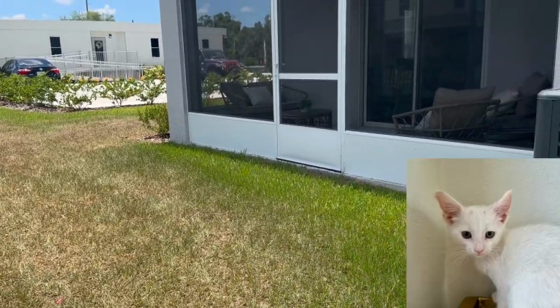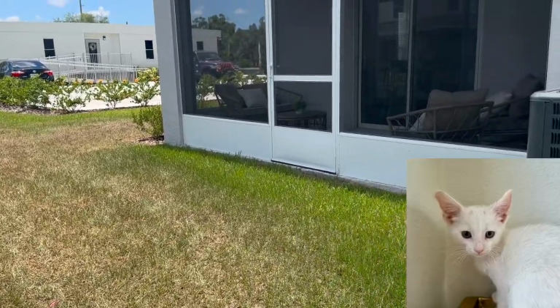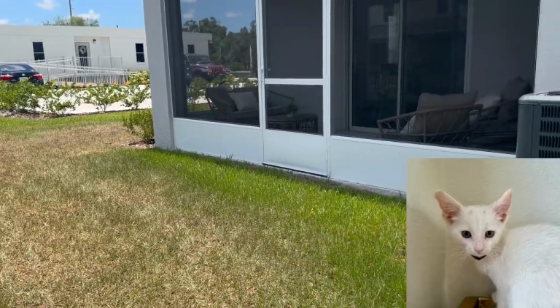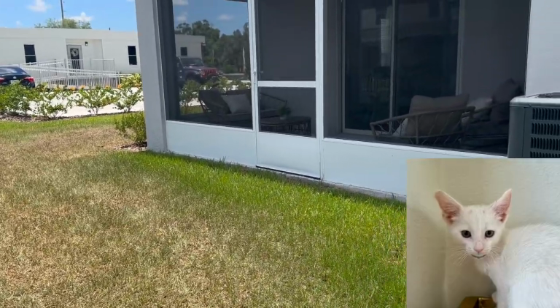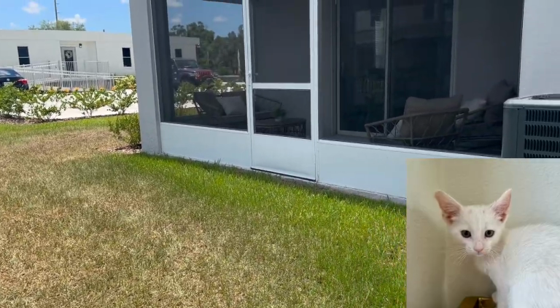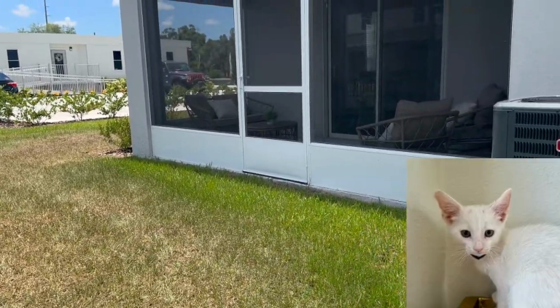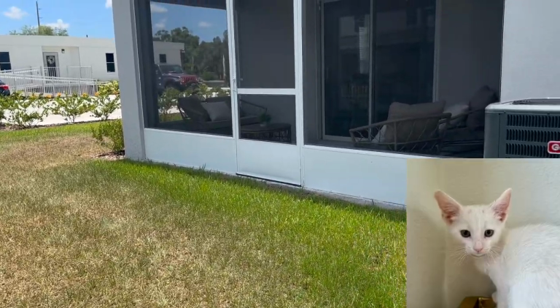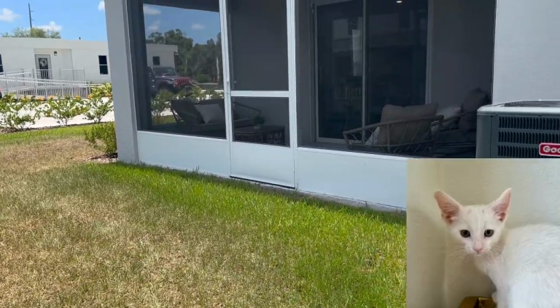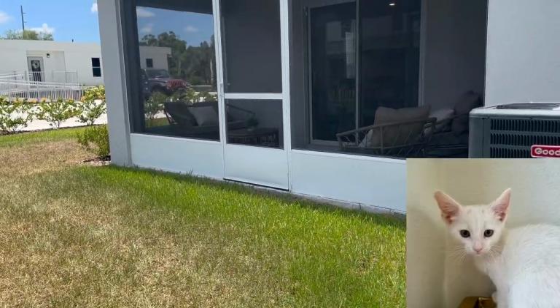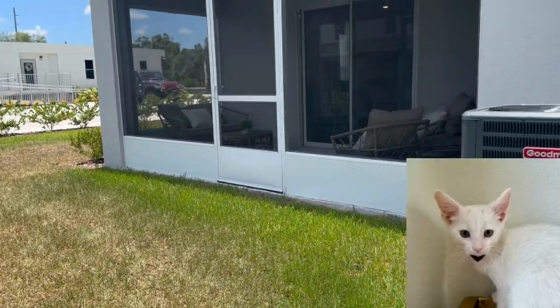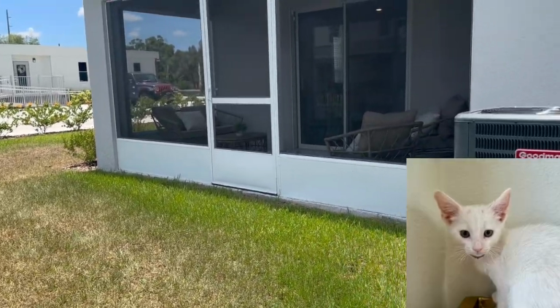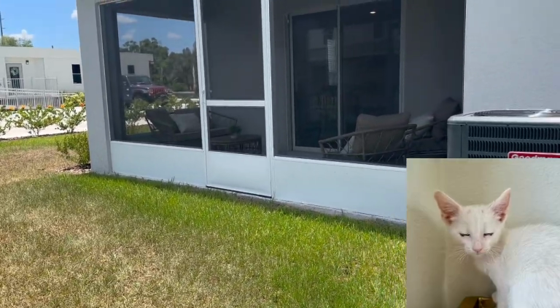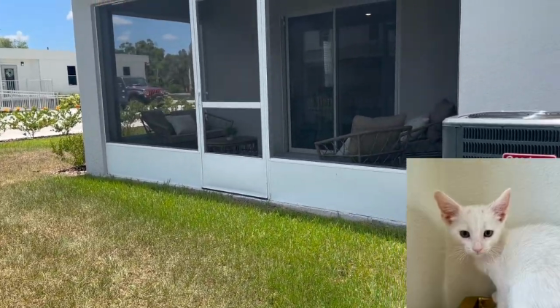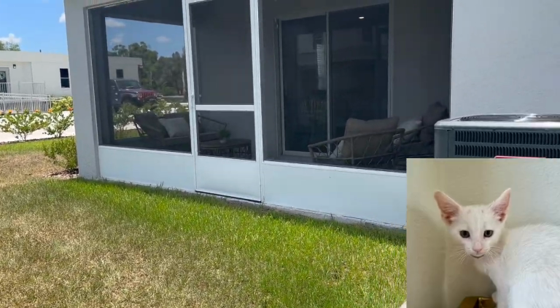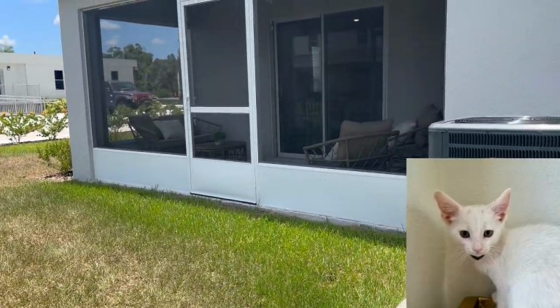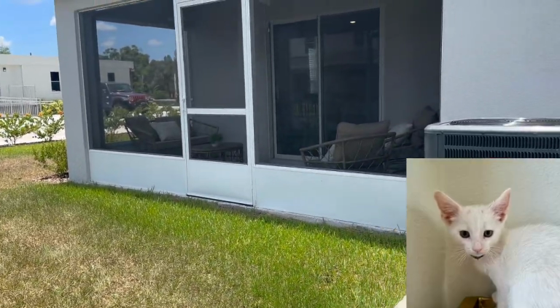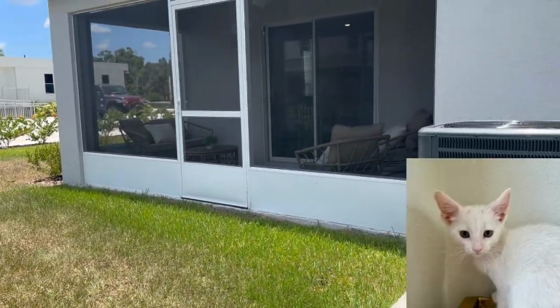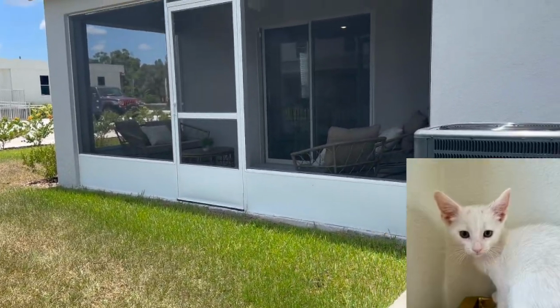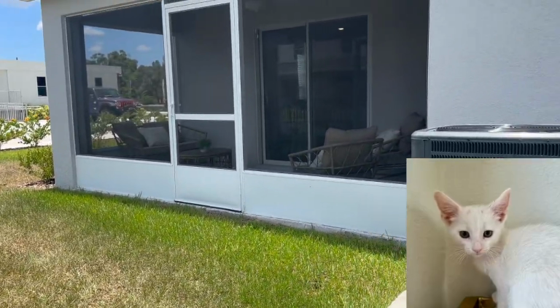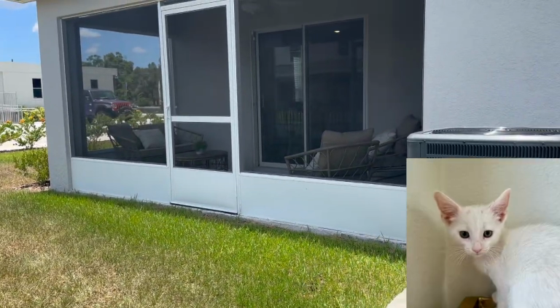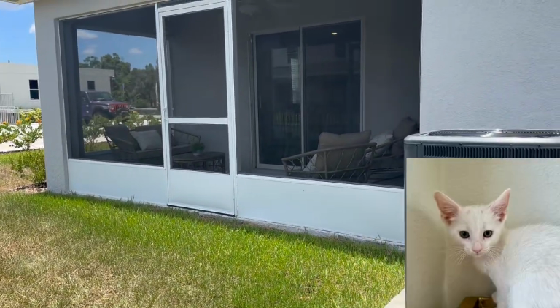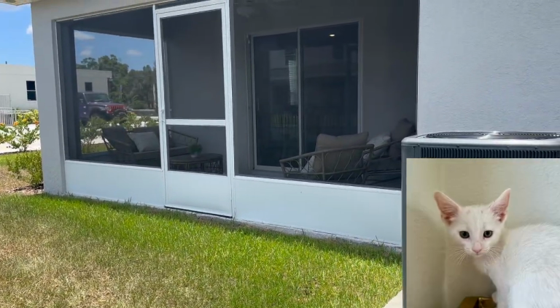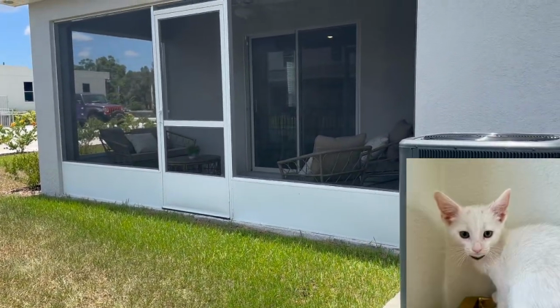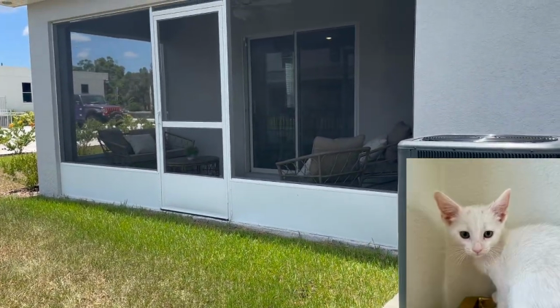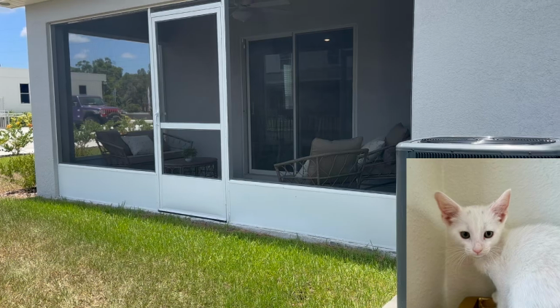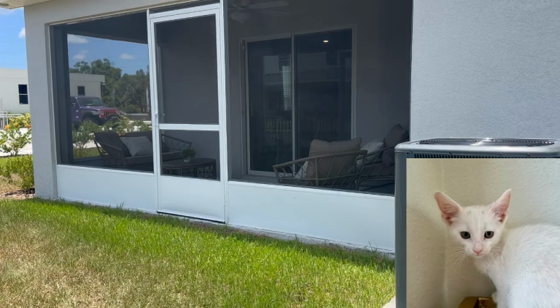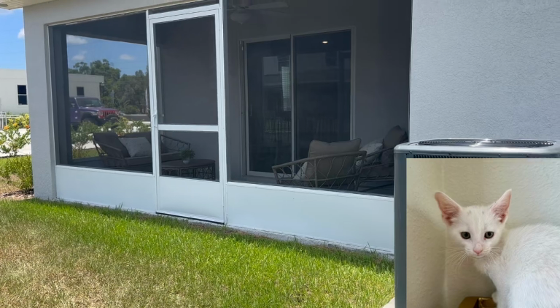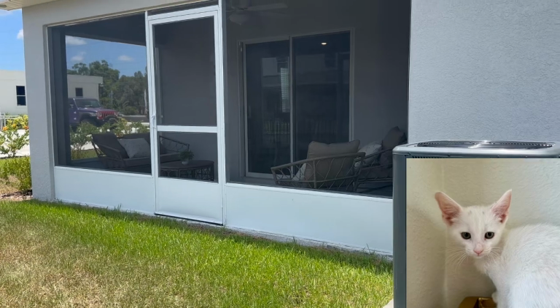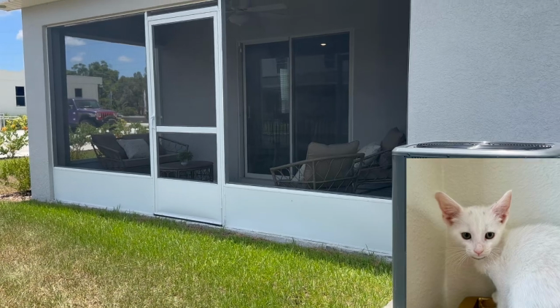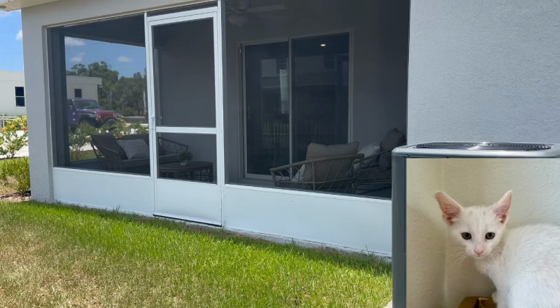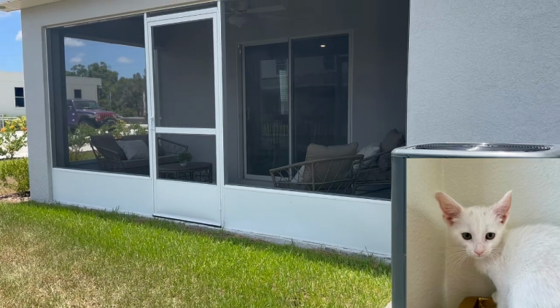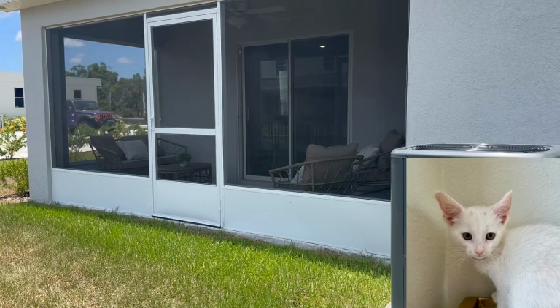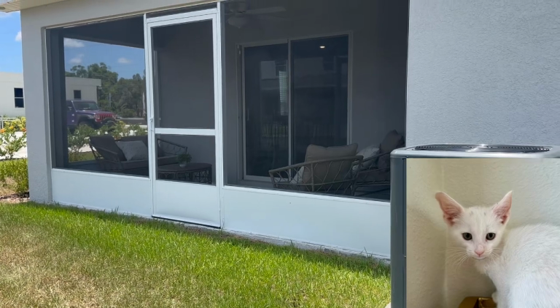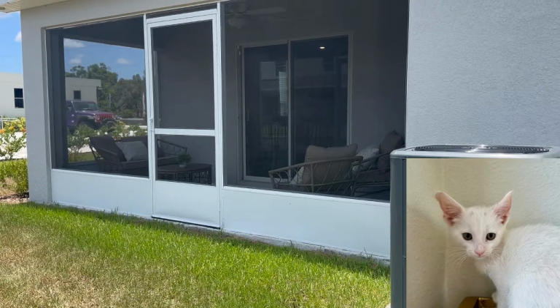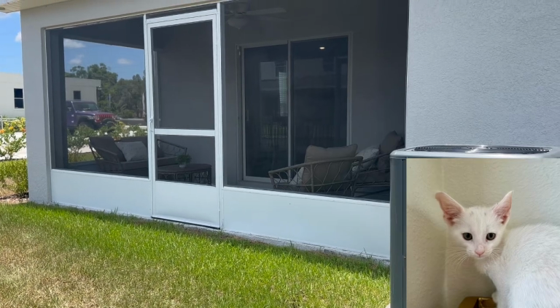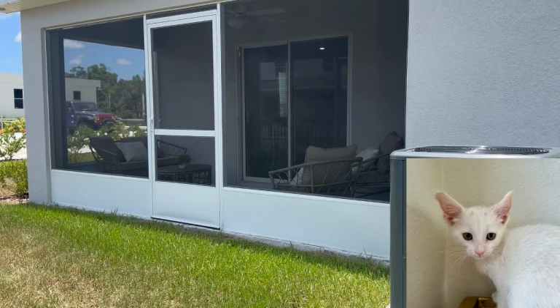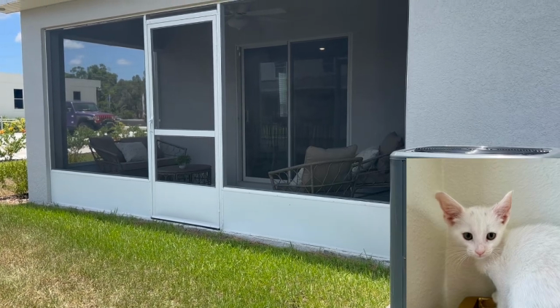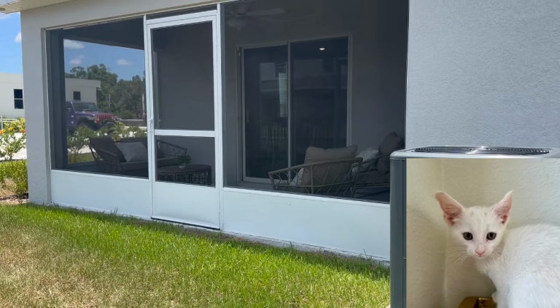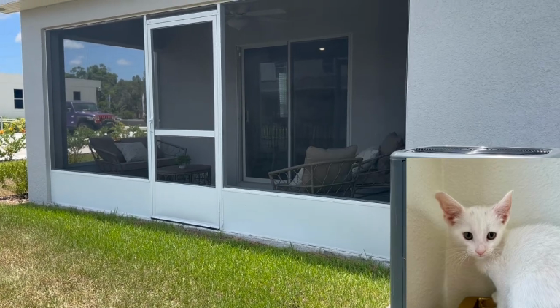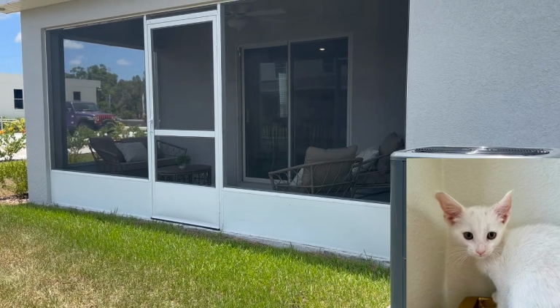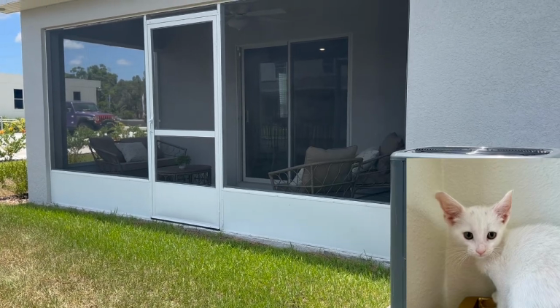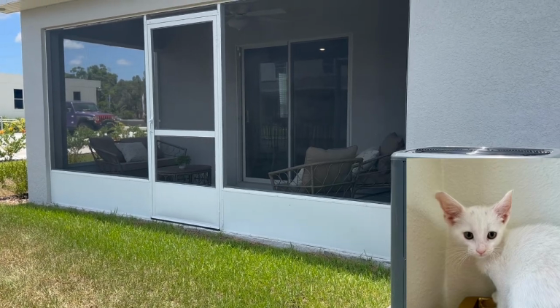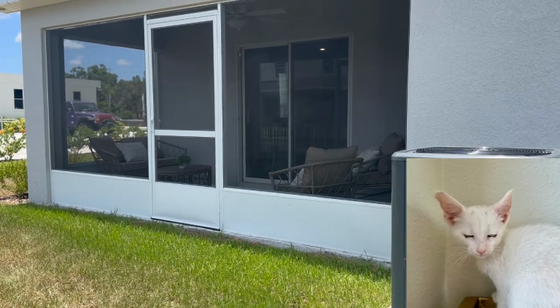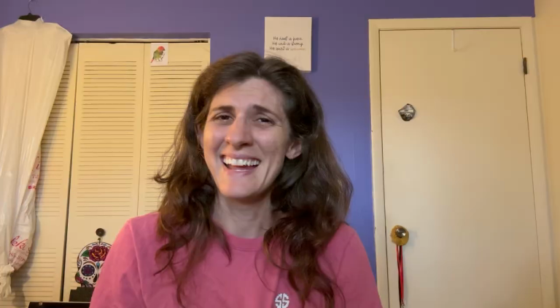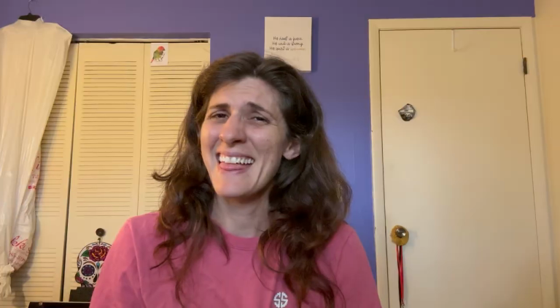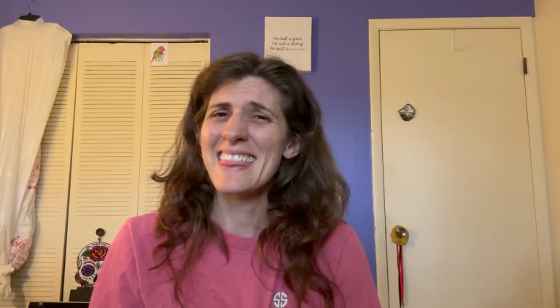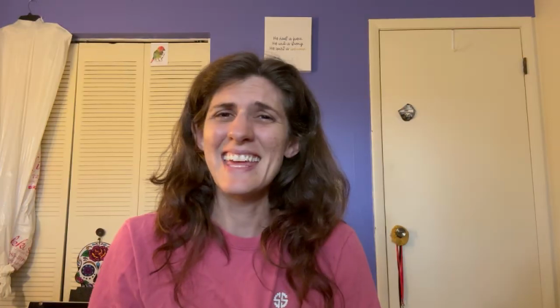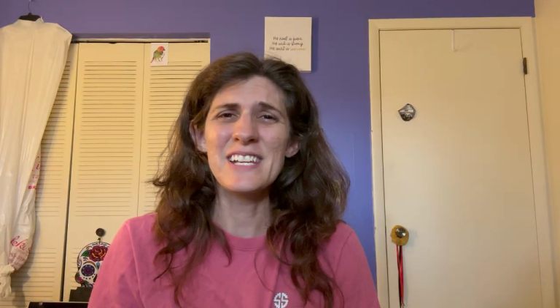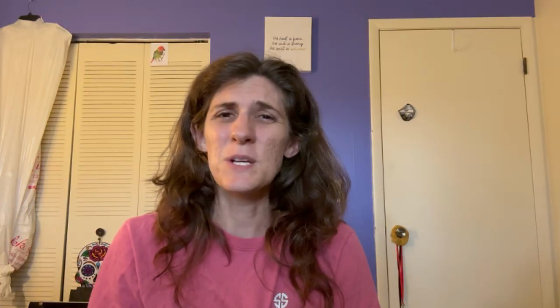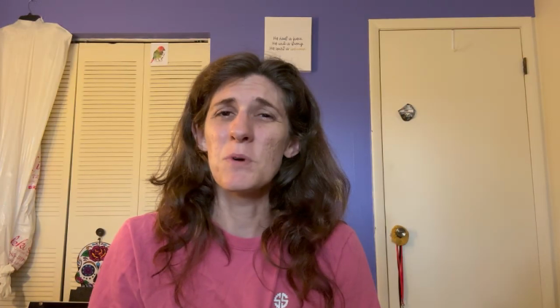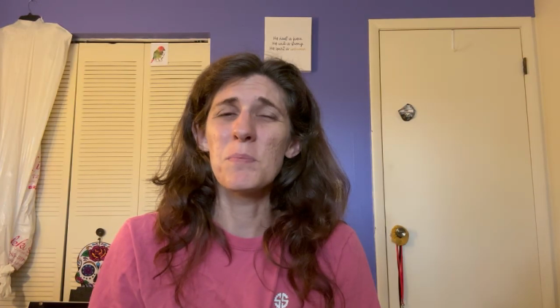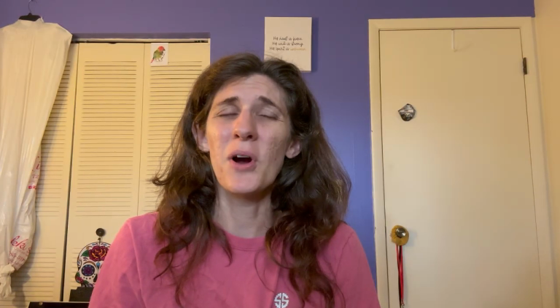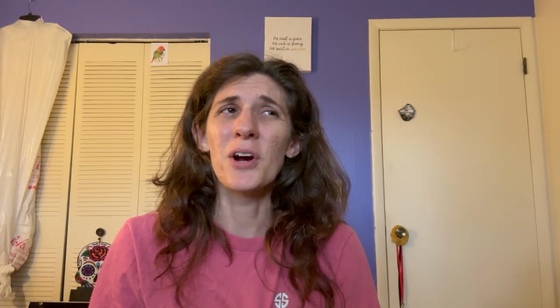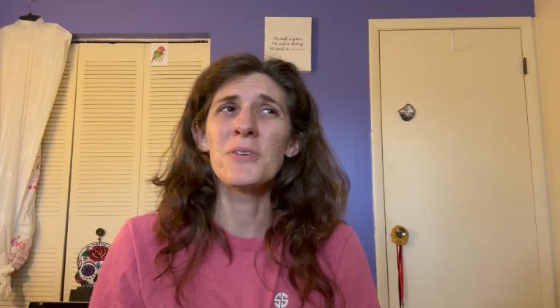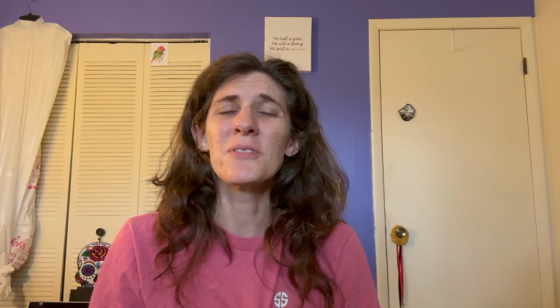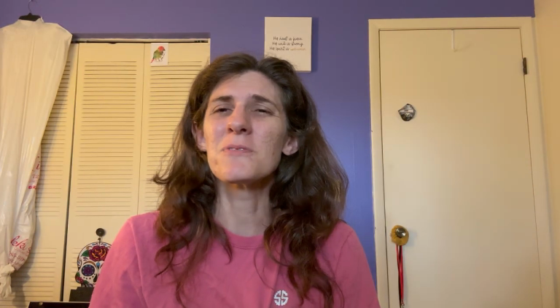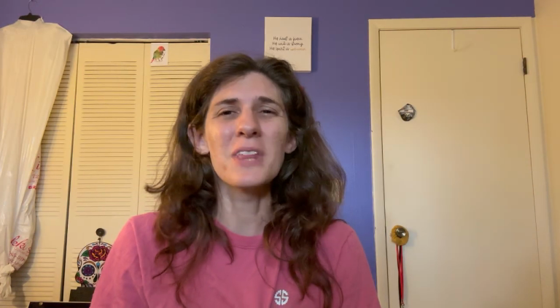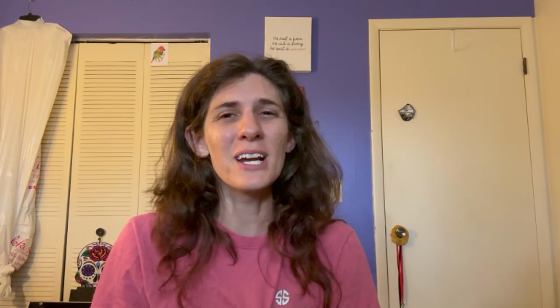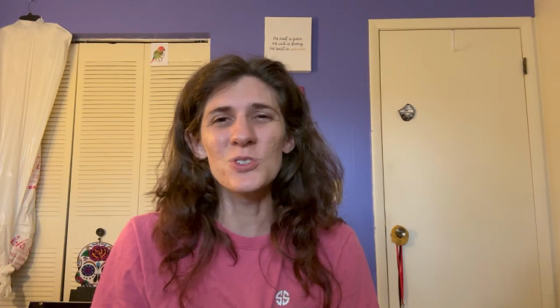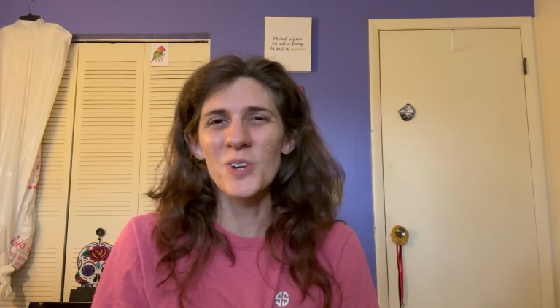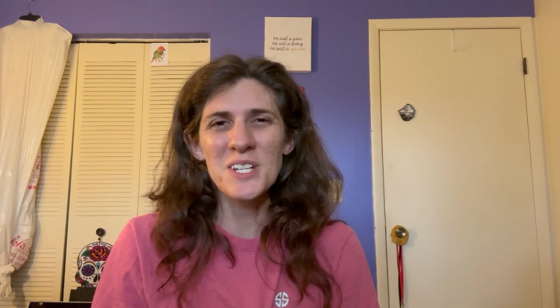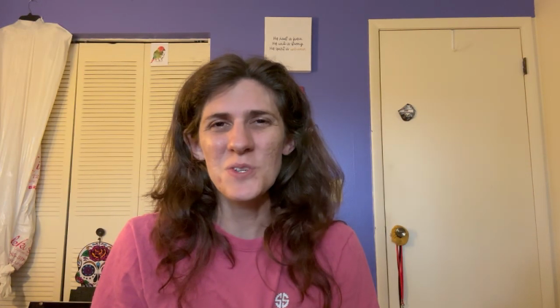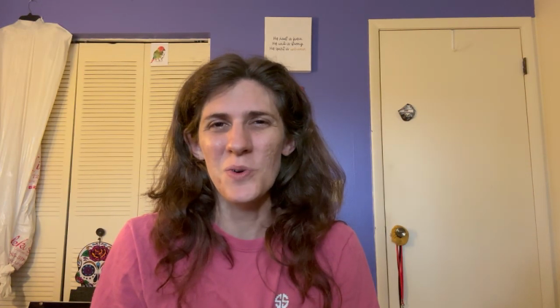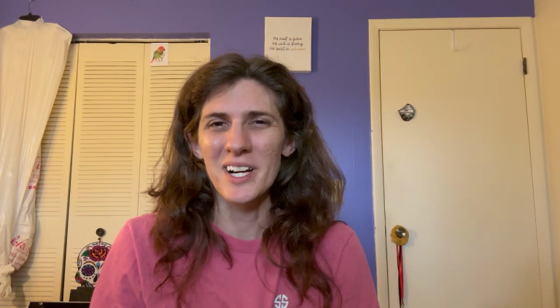Isn't this home great? Give Caitlin a call for your tour today. Thank you Mopar for that great tour.